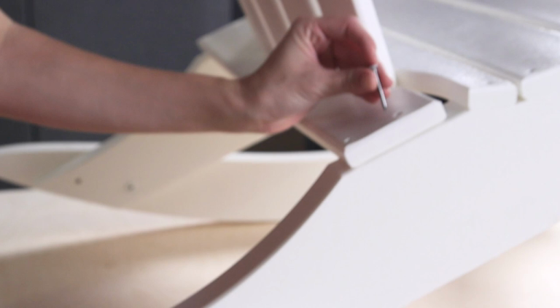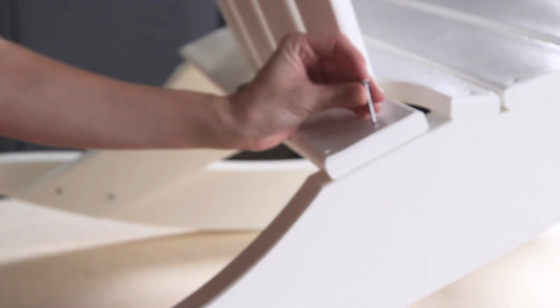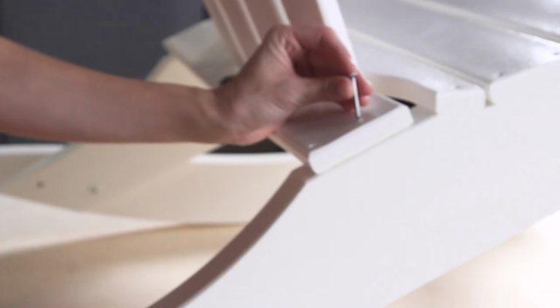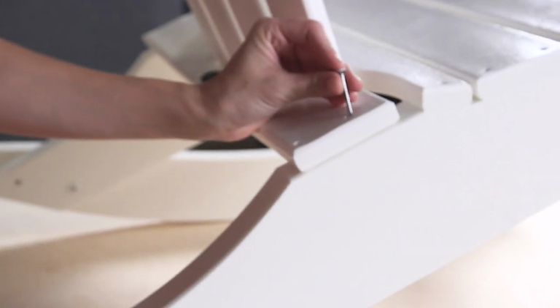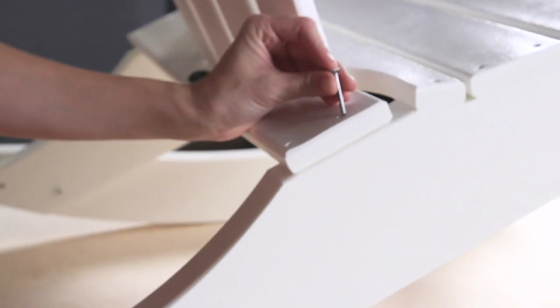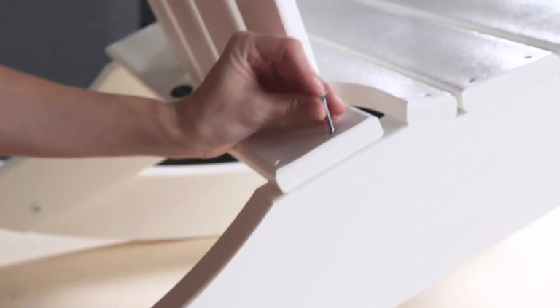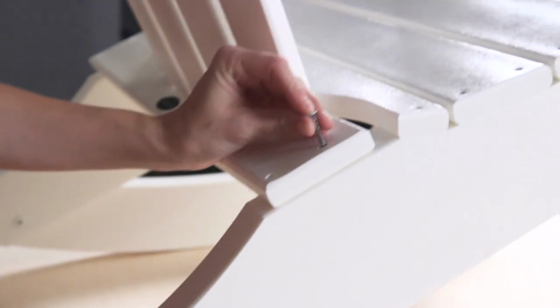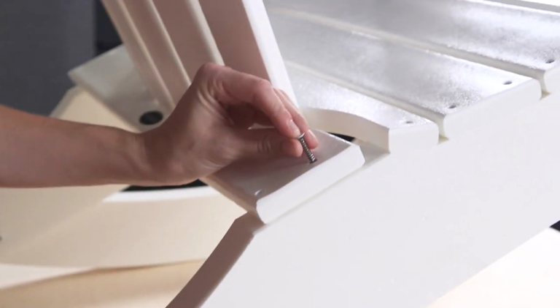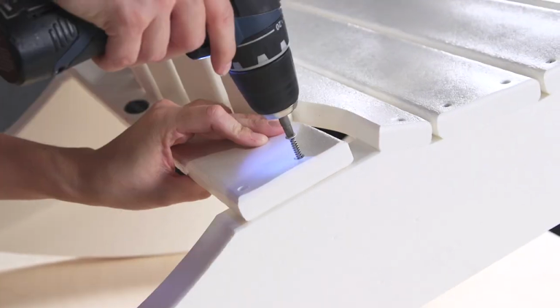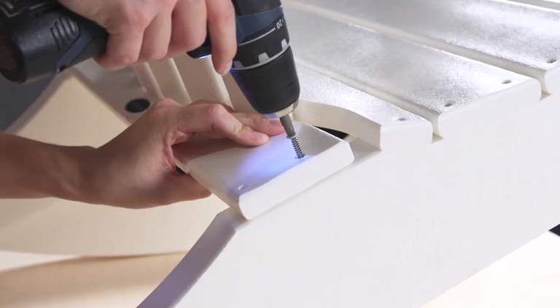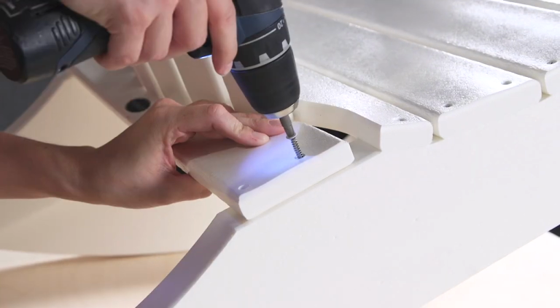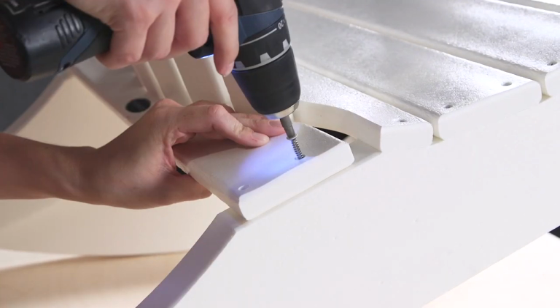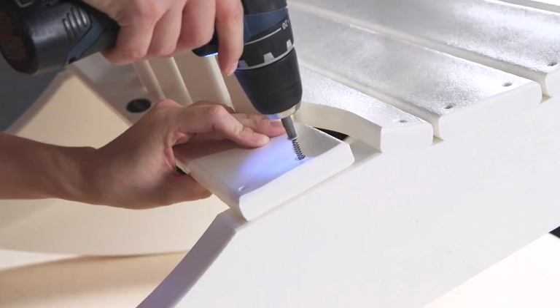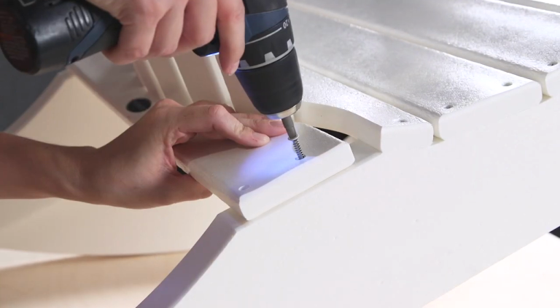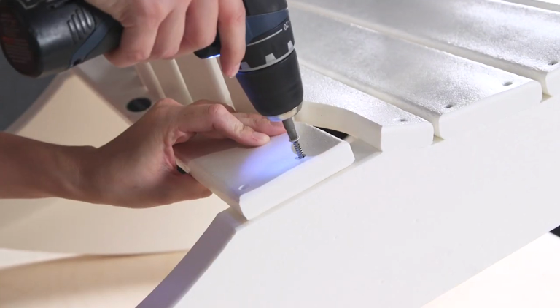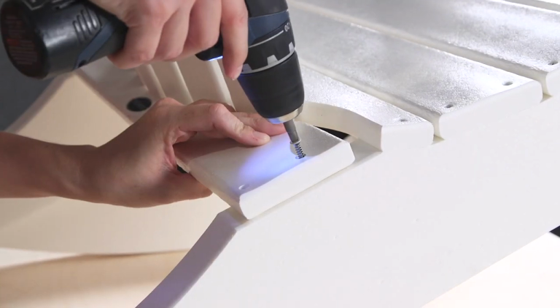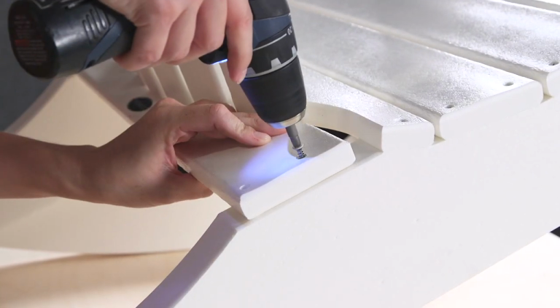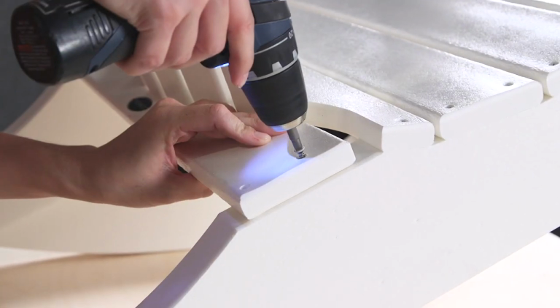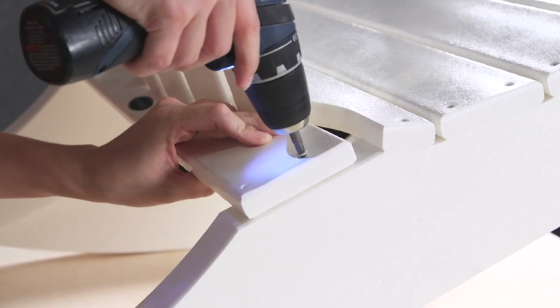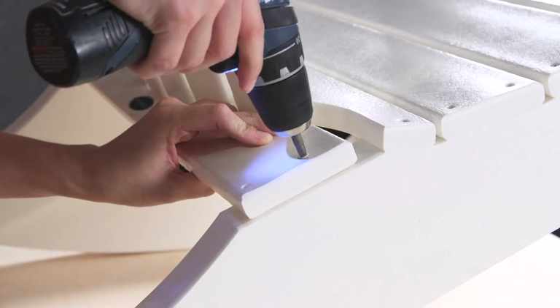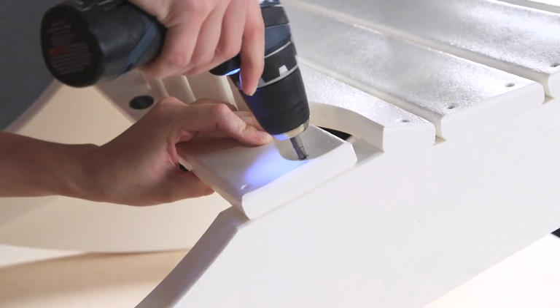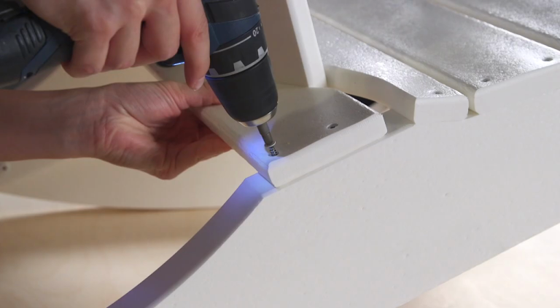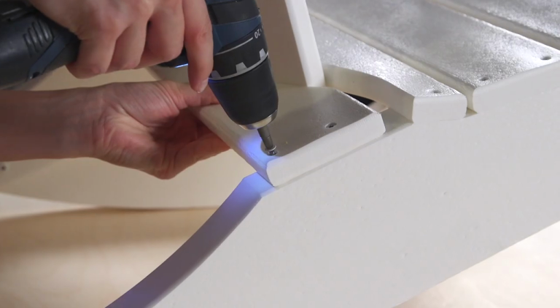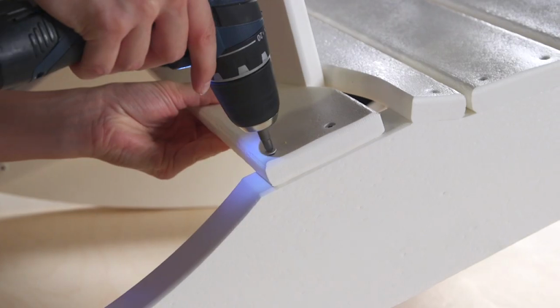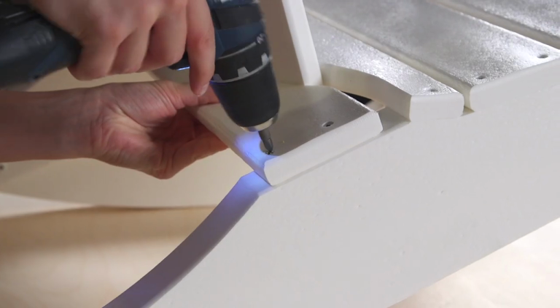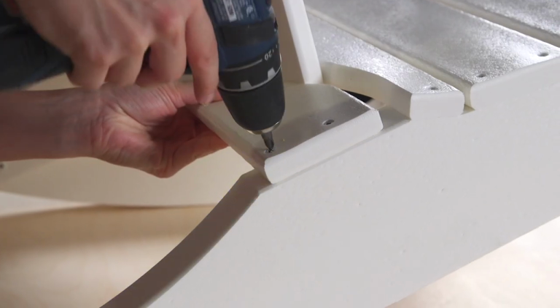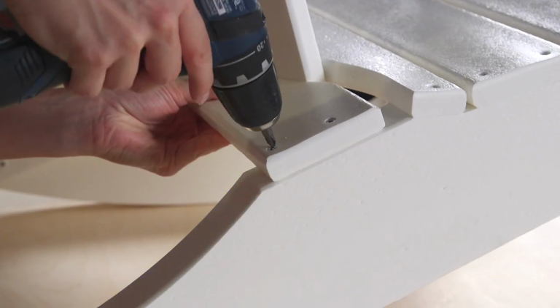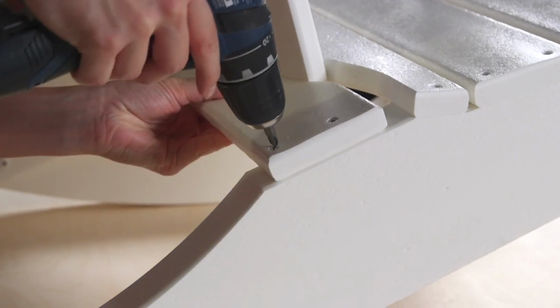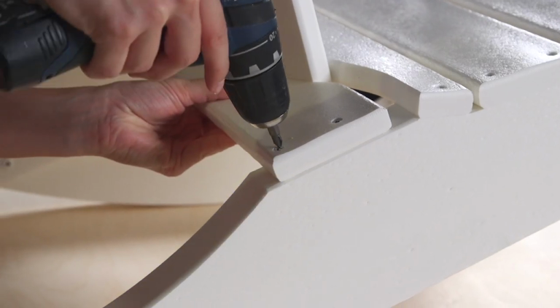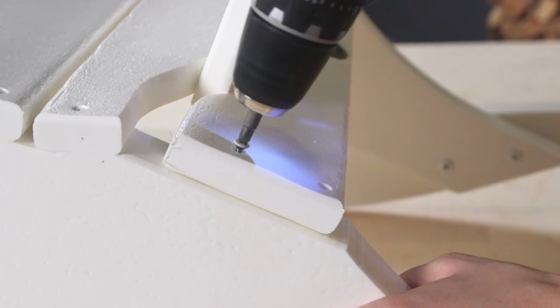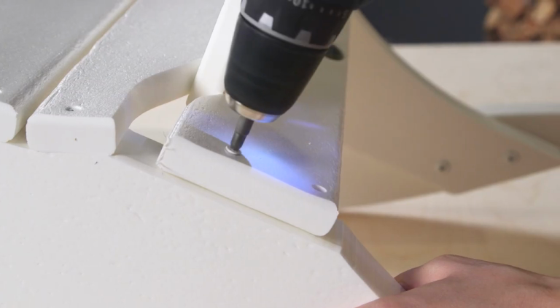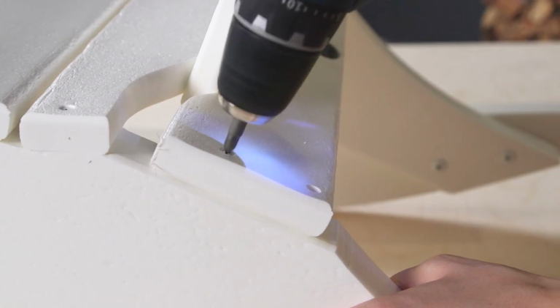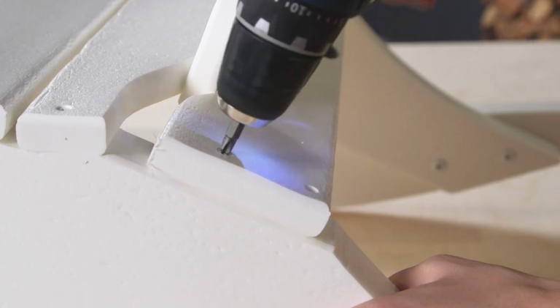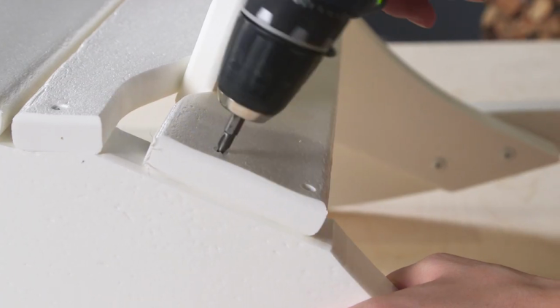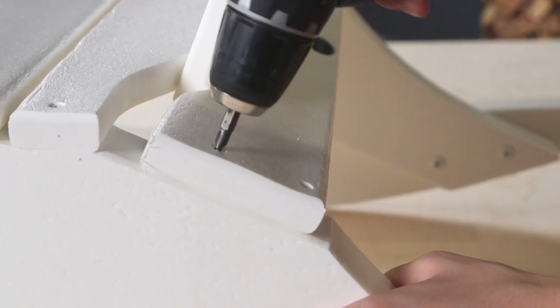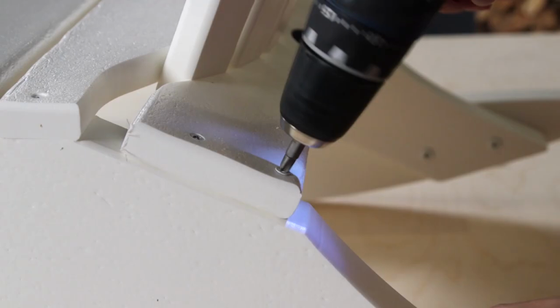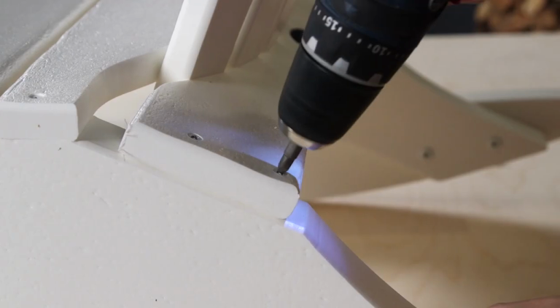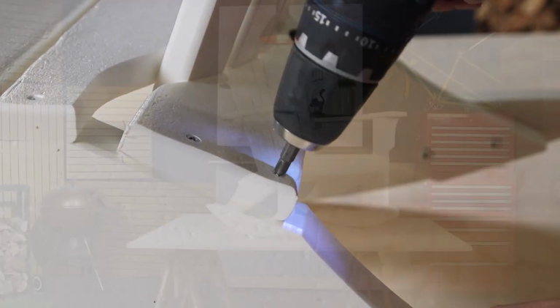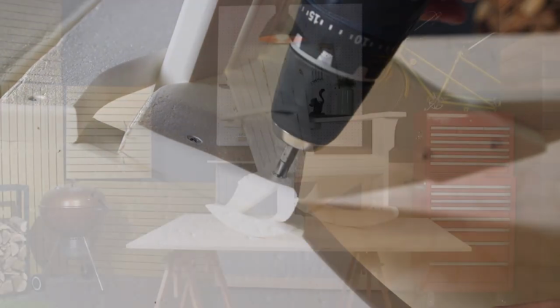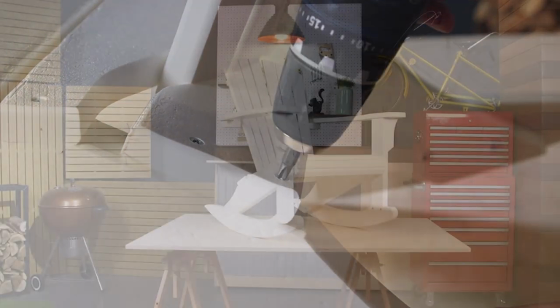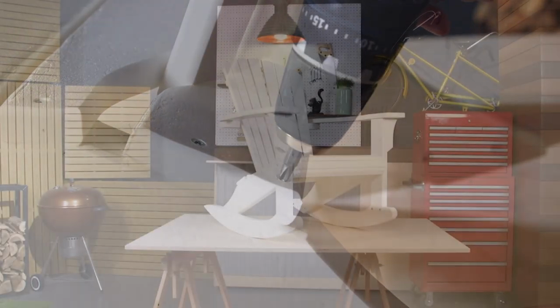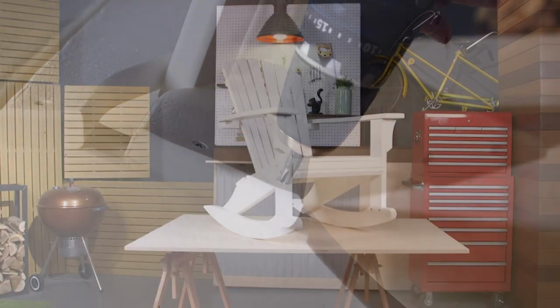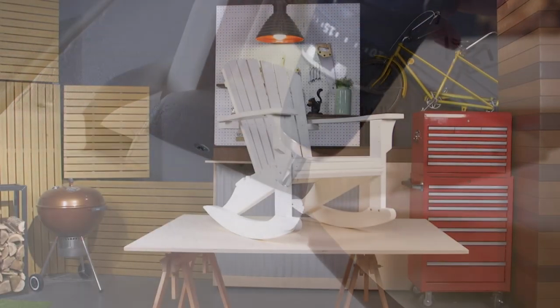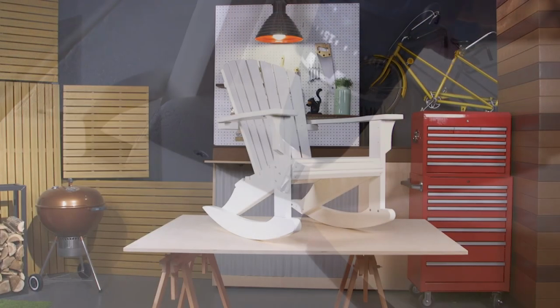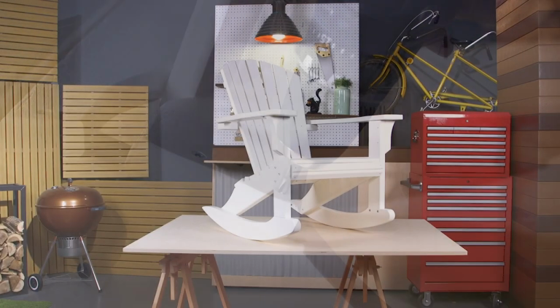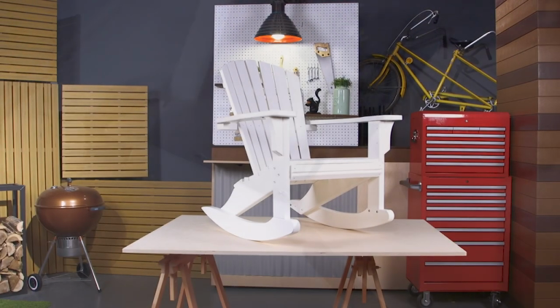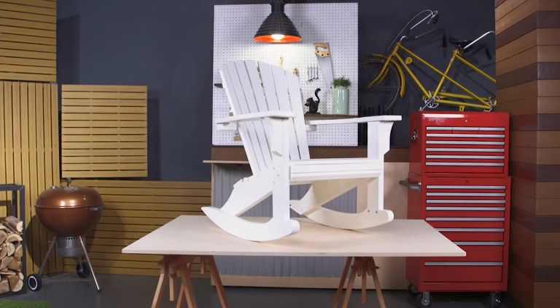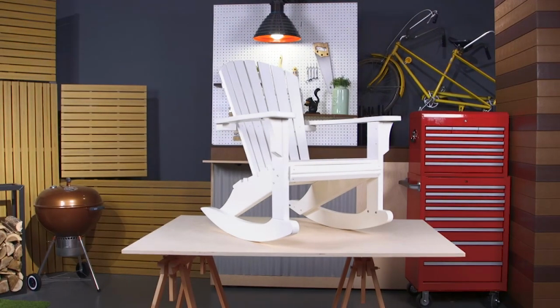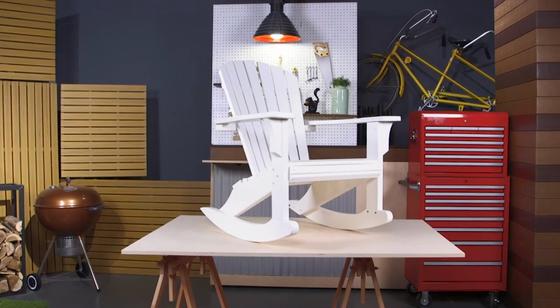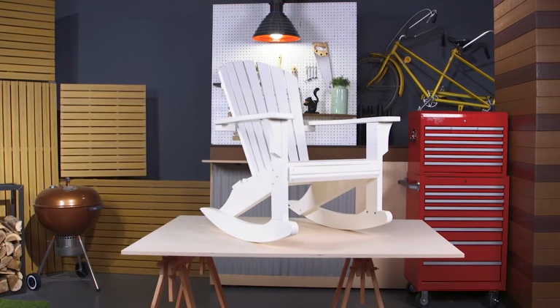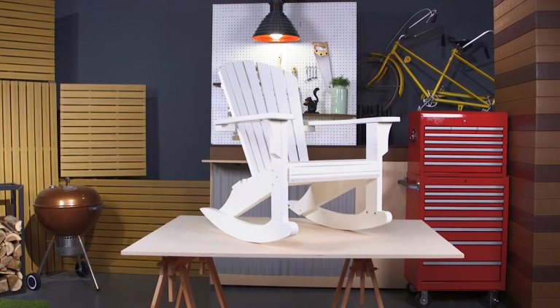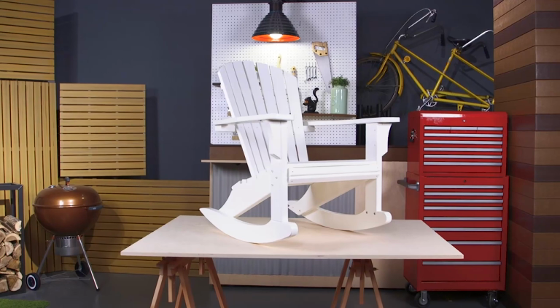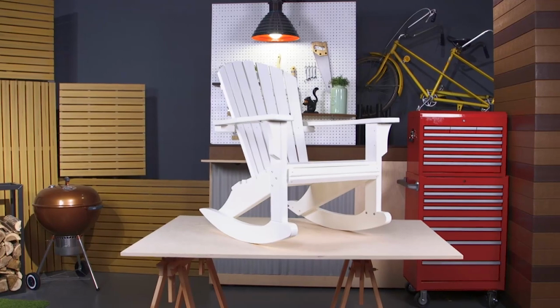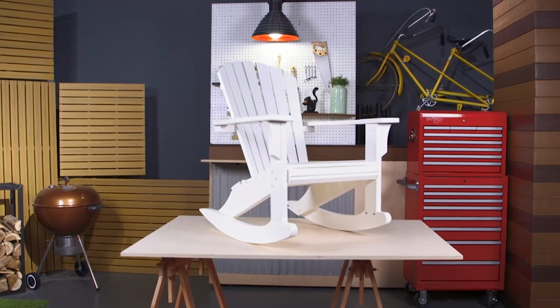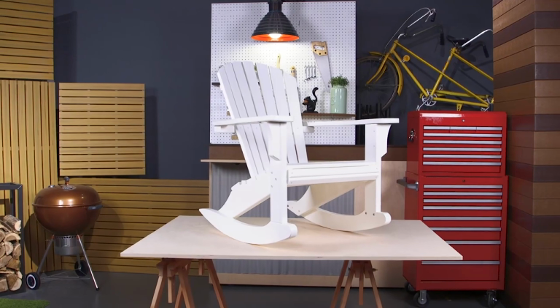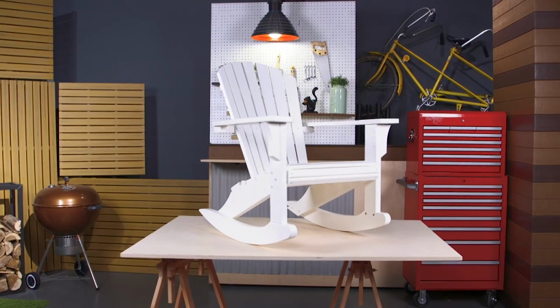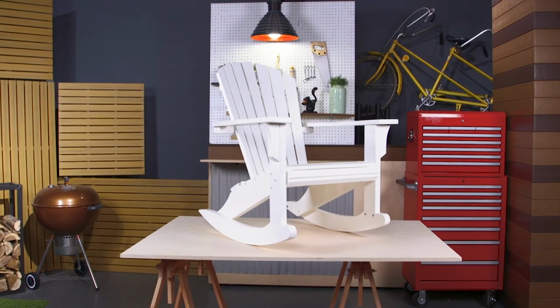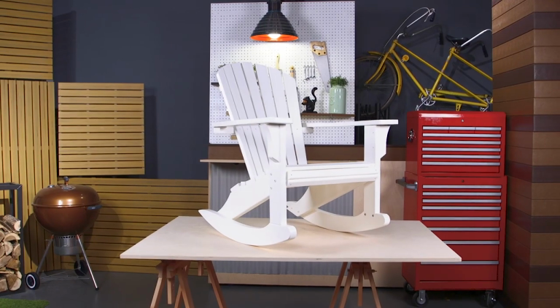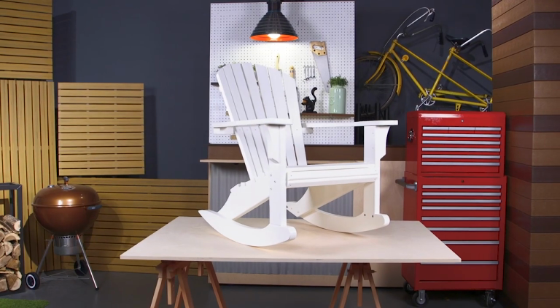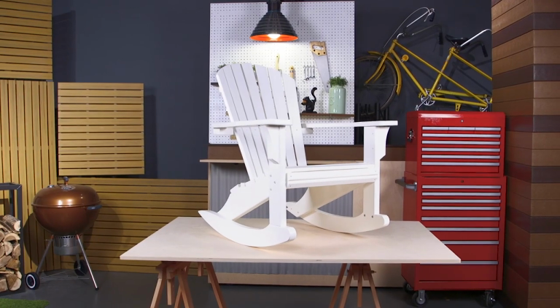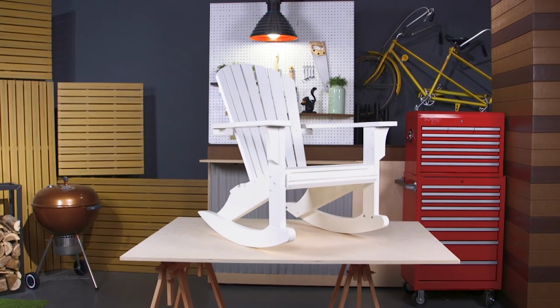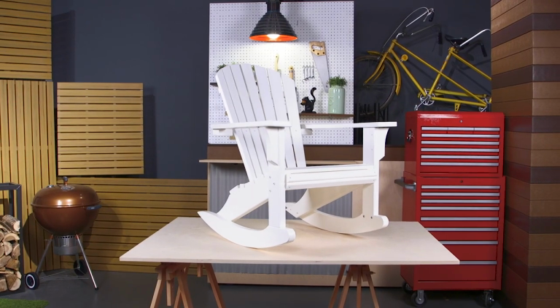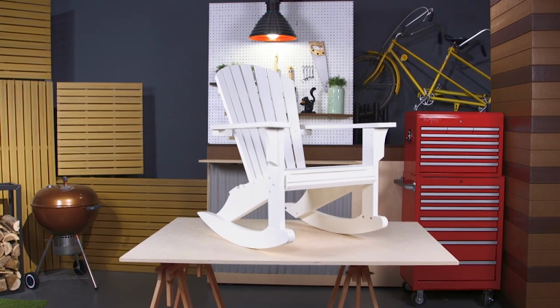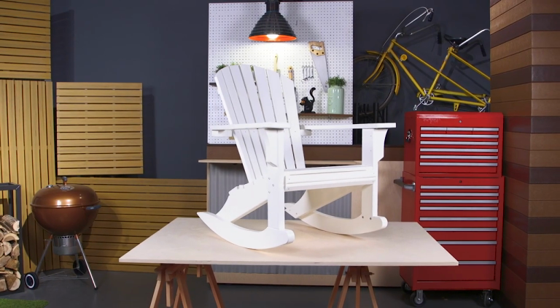Finally, secure the back of the chair to the seat using four 1.25 inch screws. For this step, we recommend using a drill.